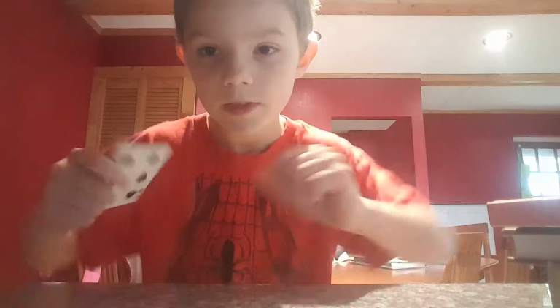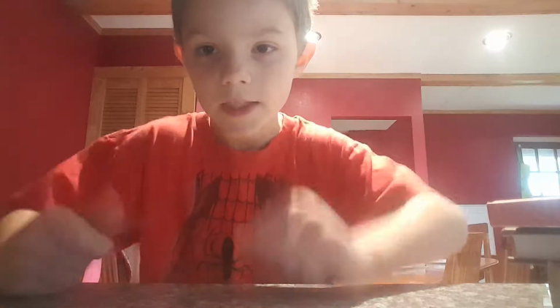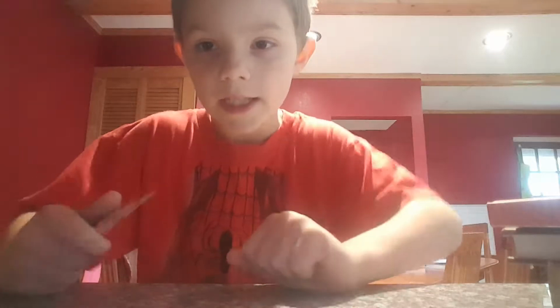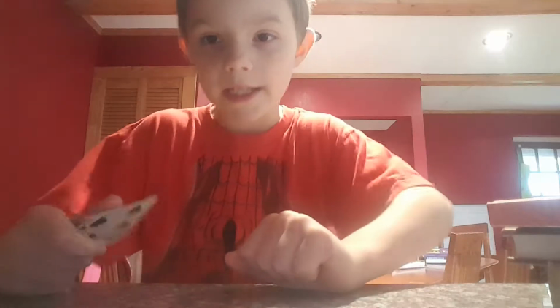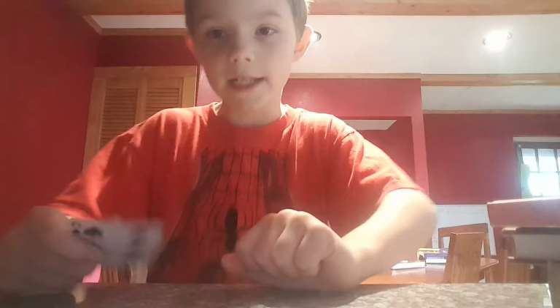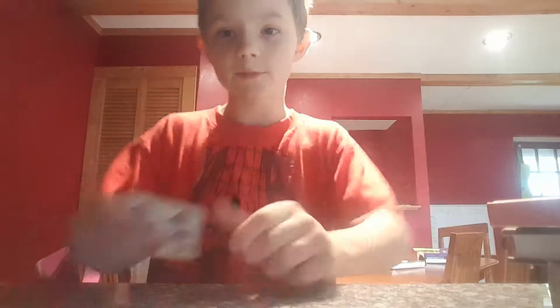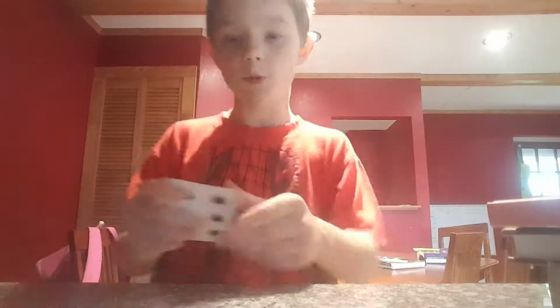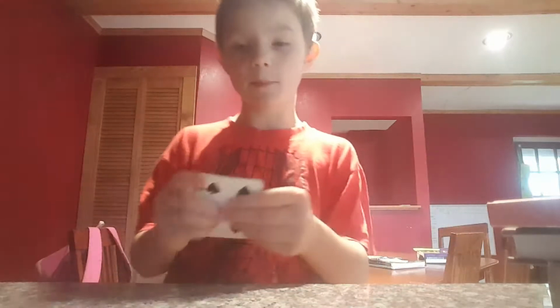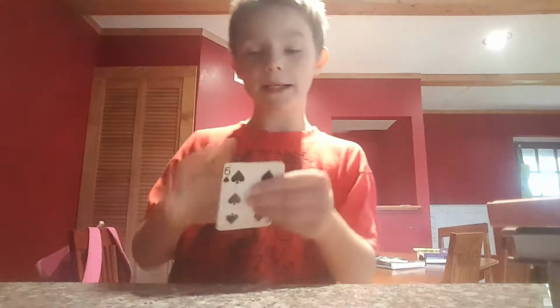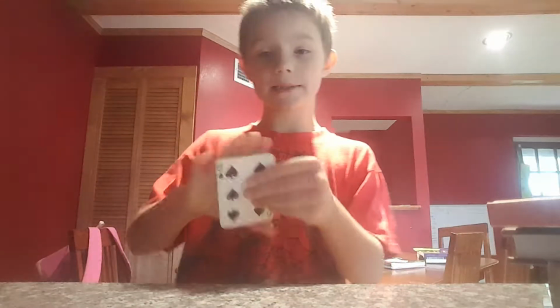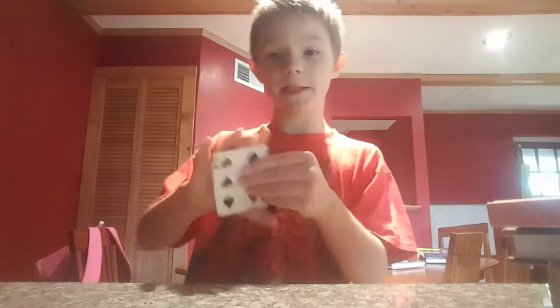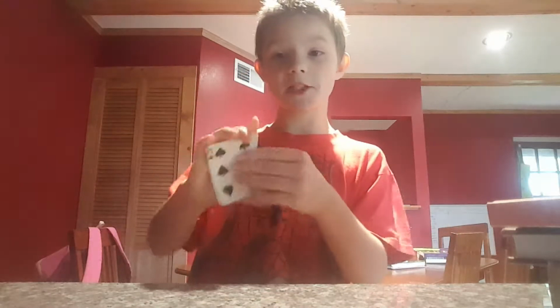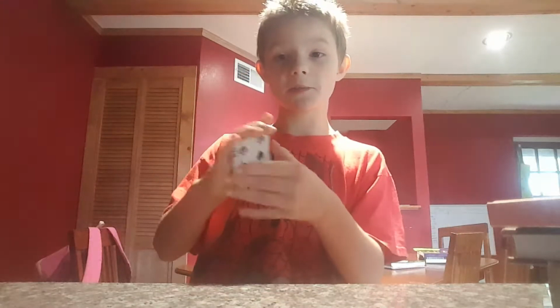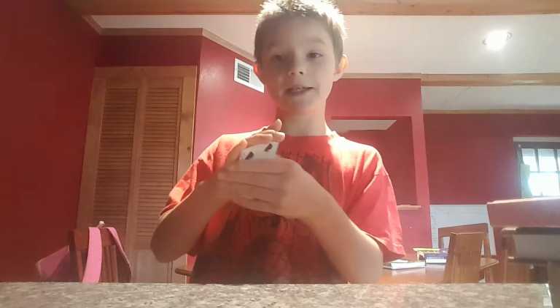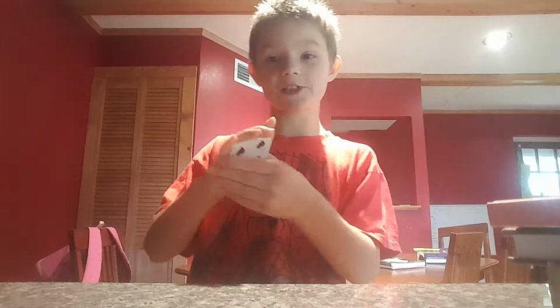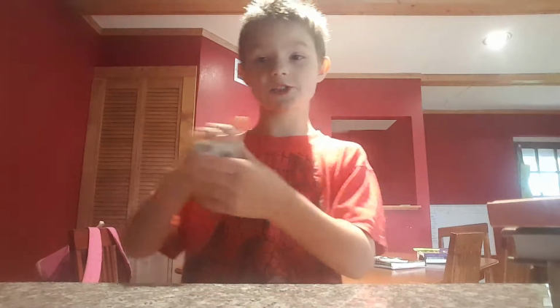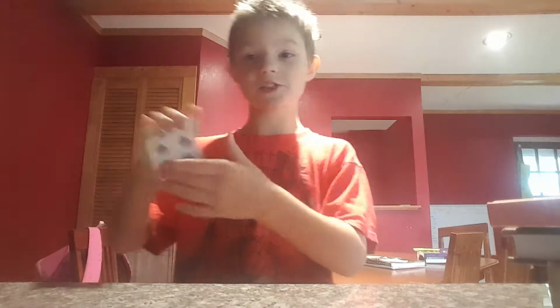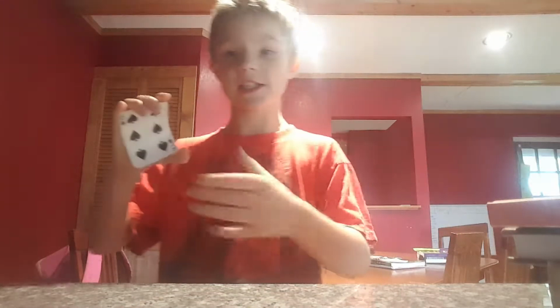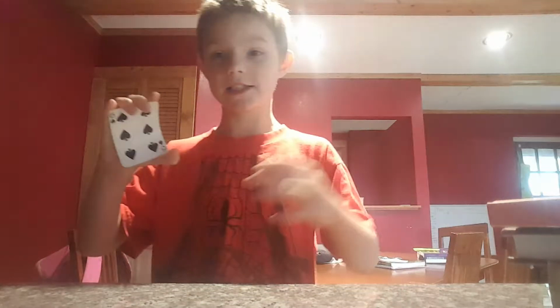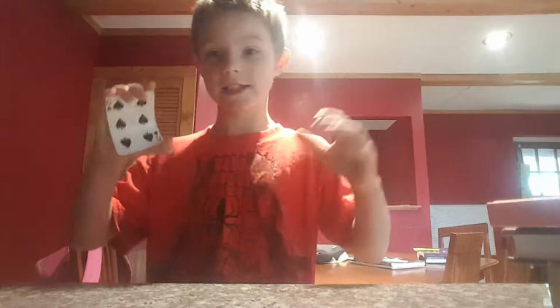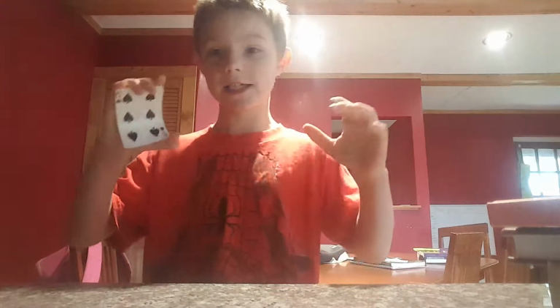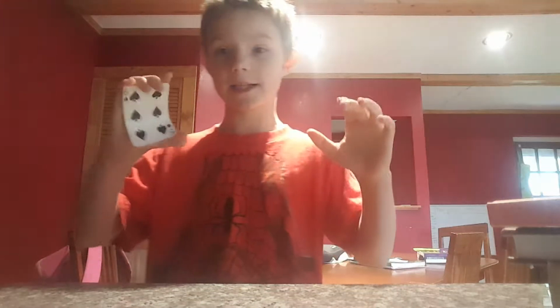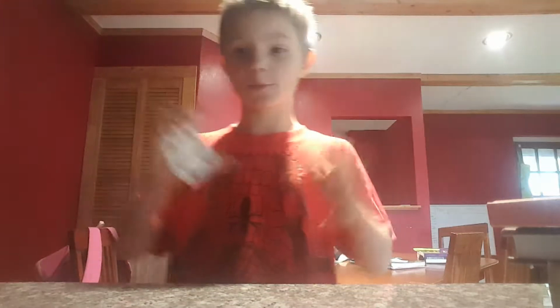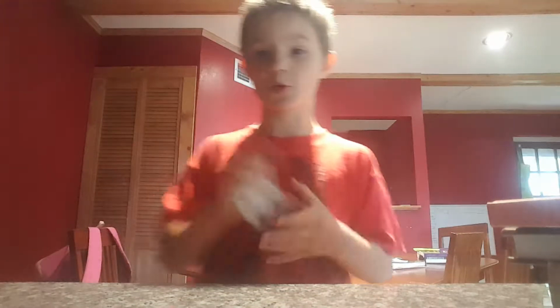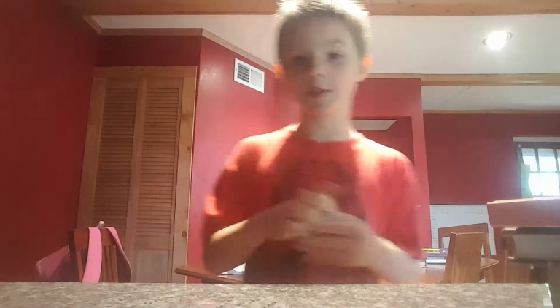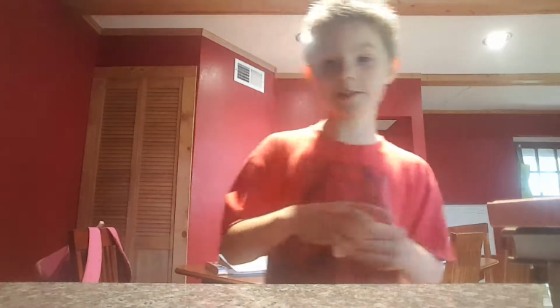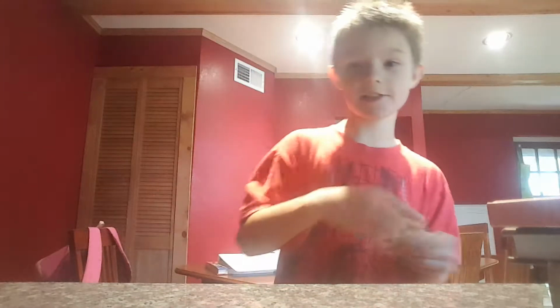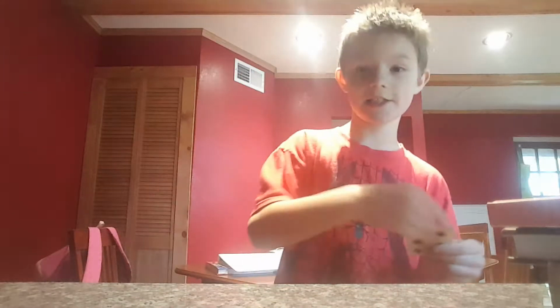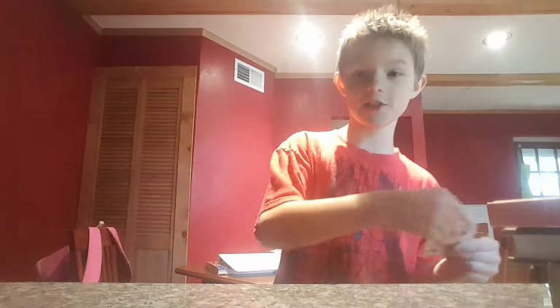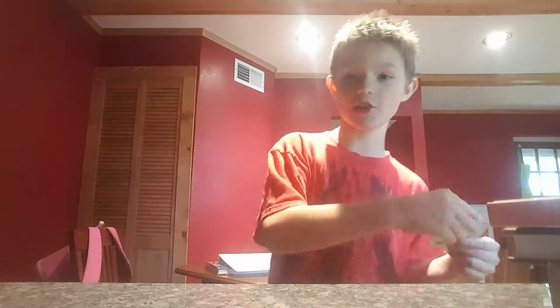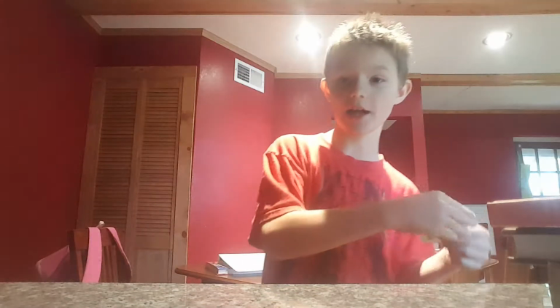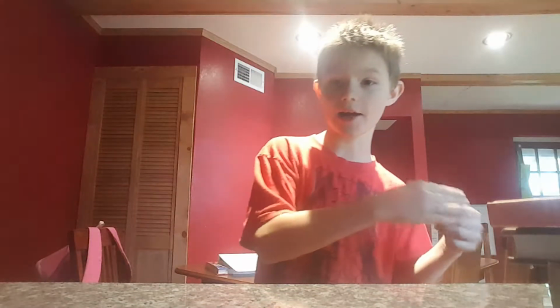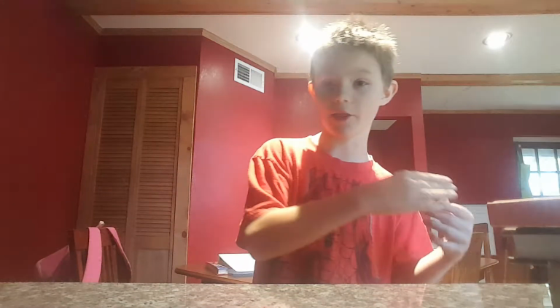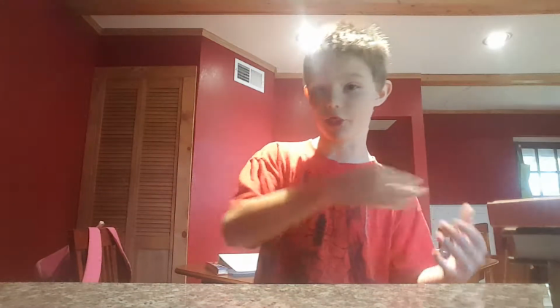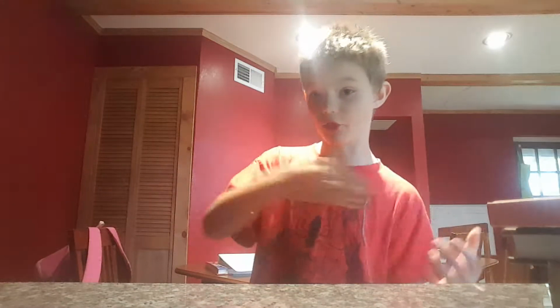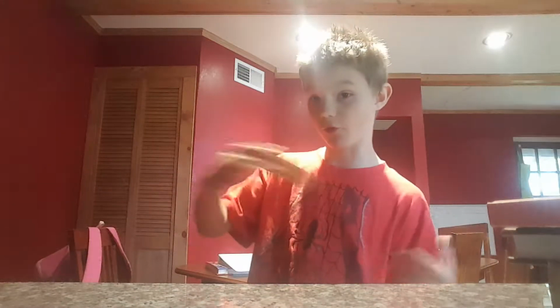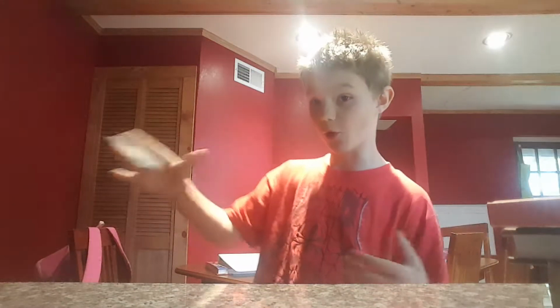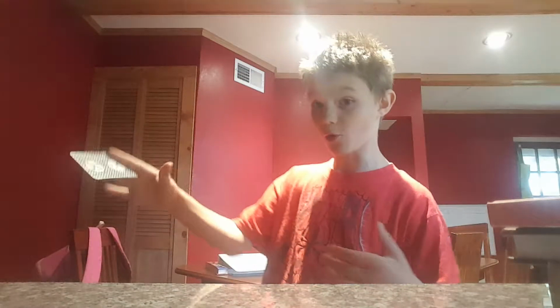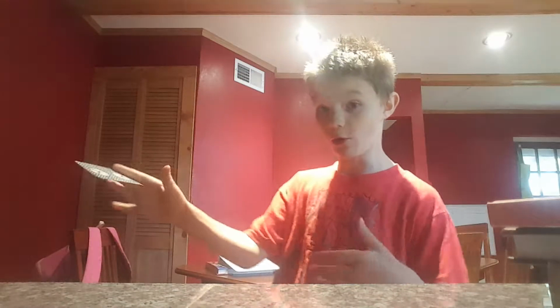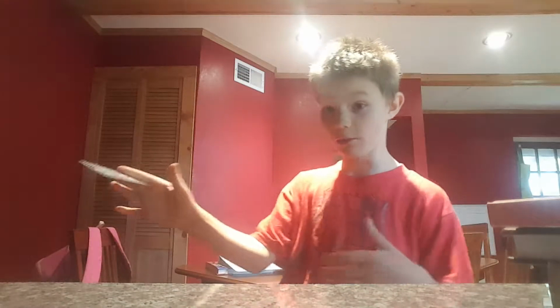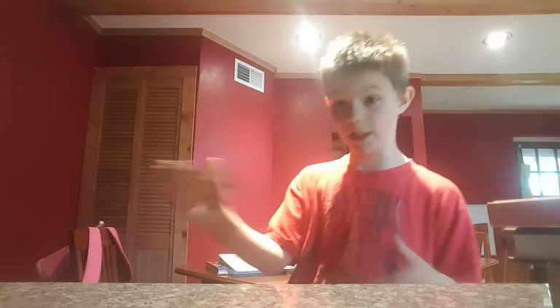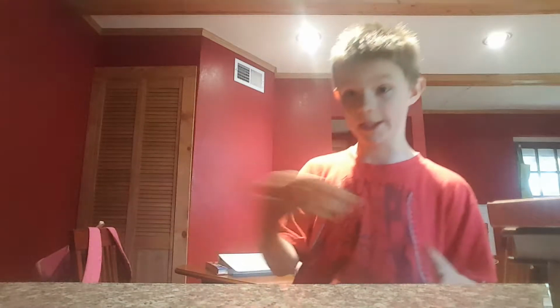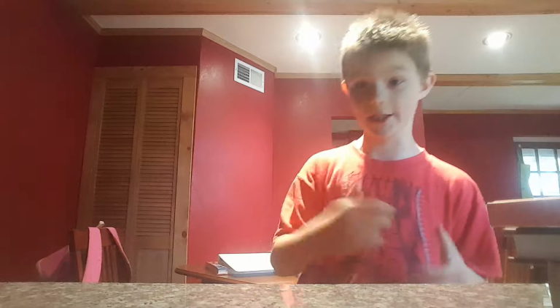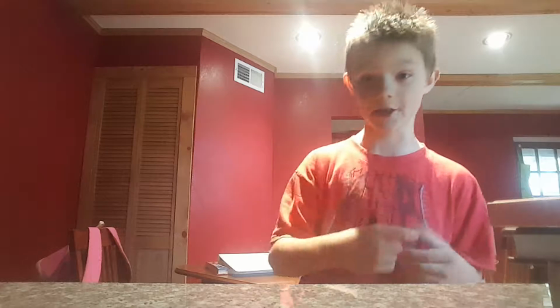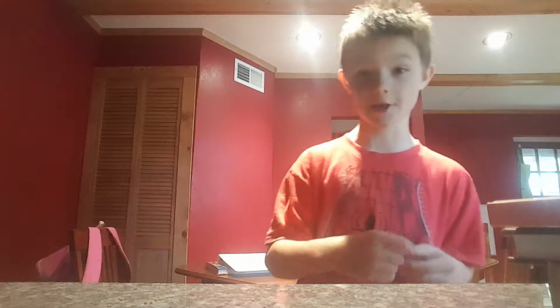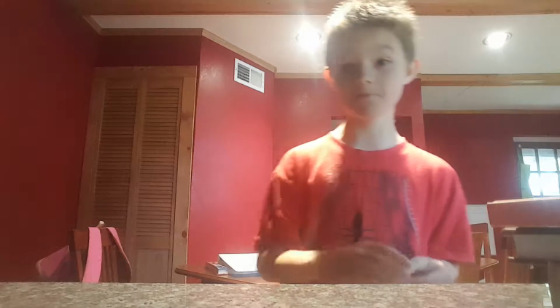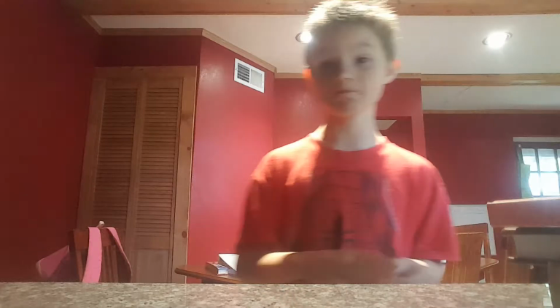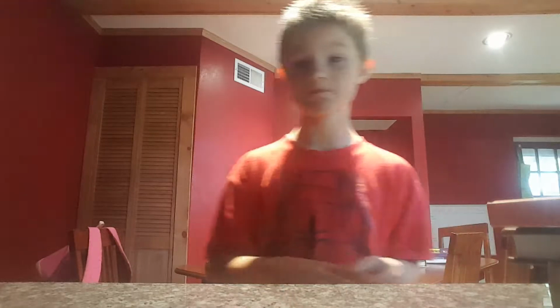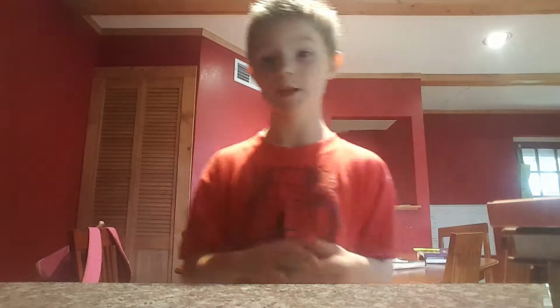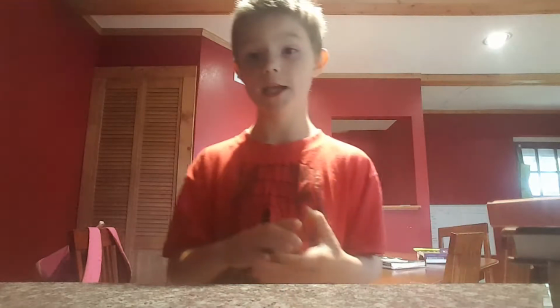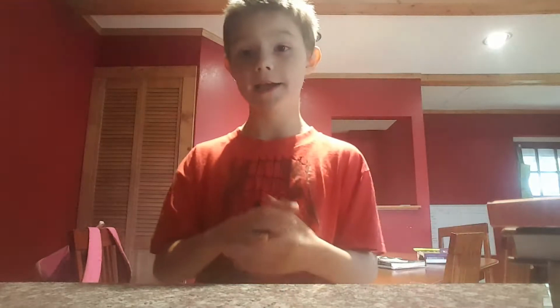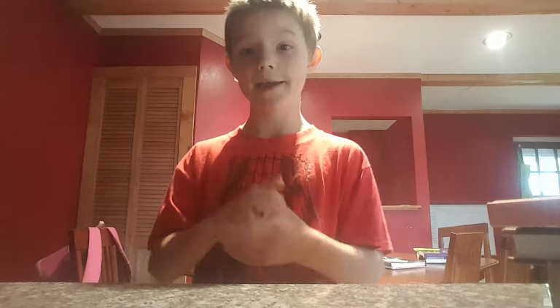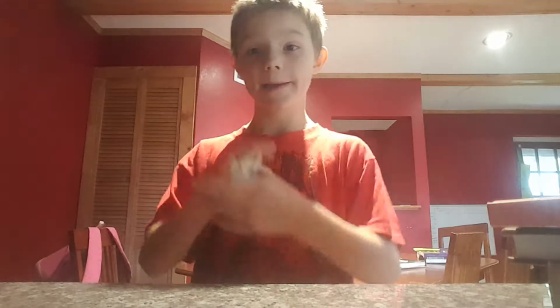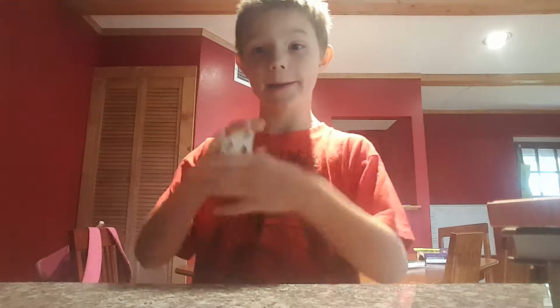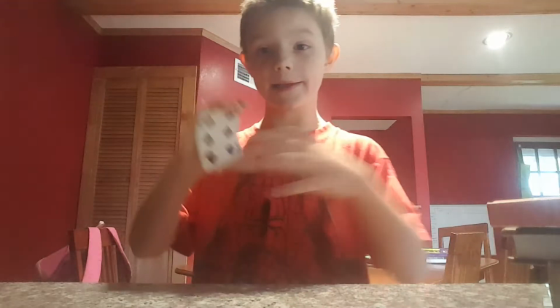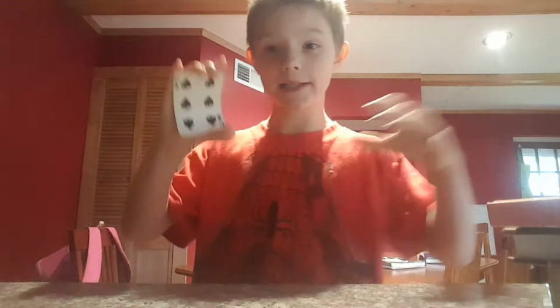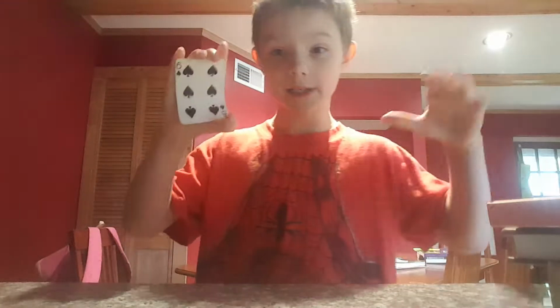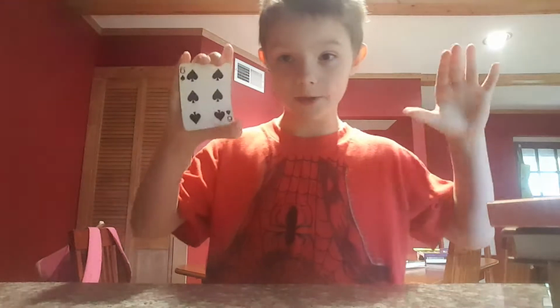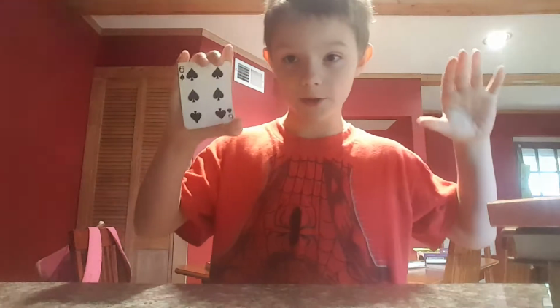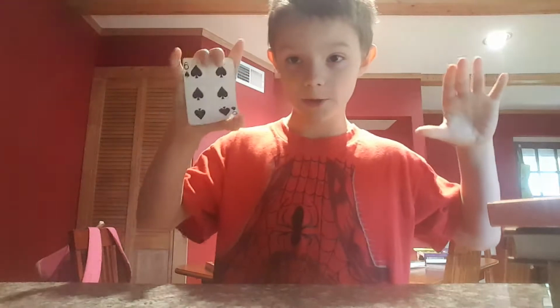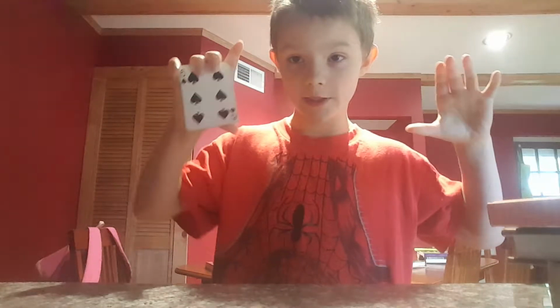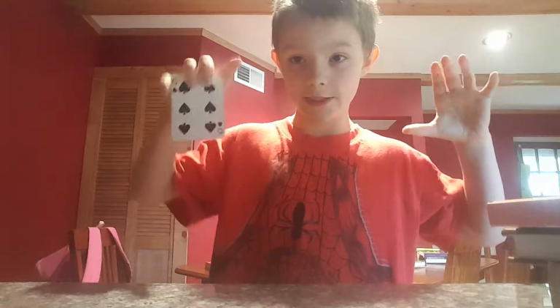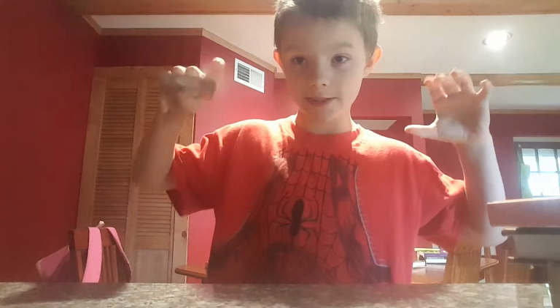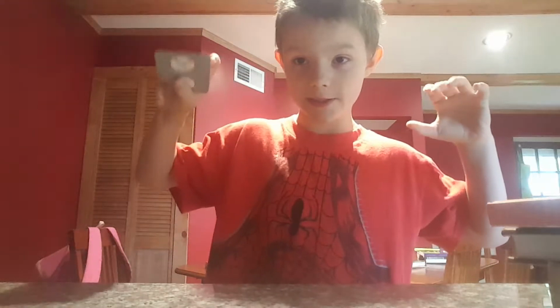Hey guys, welcome back to Magic Masters and today I'm going to teach you how to throw a playing card and how to do this.